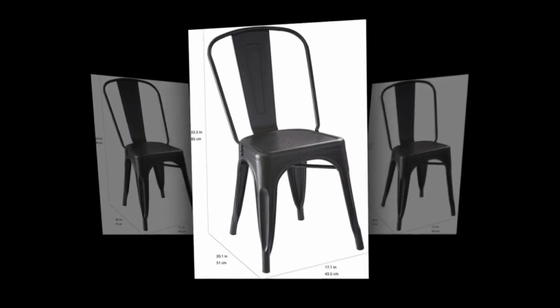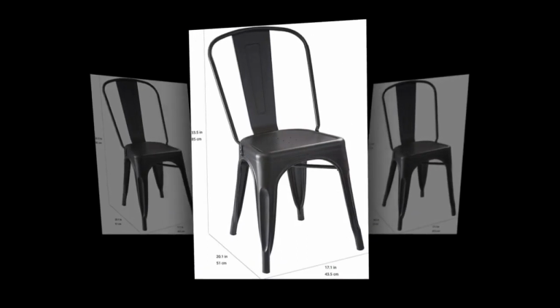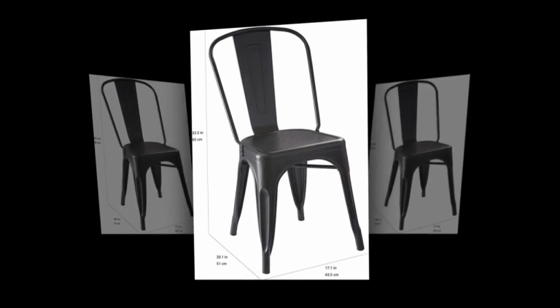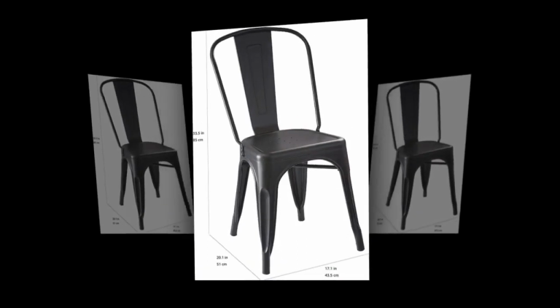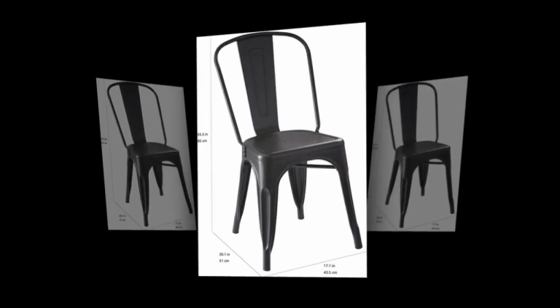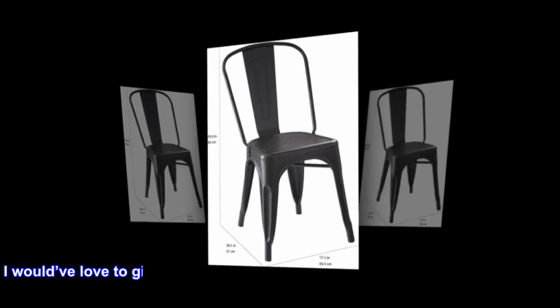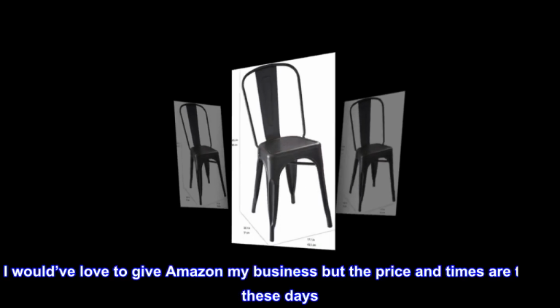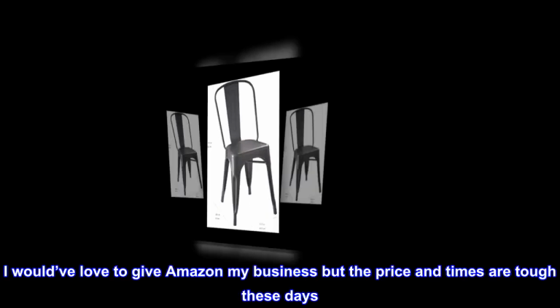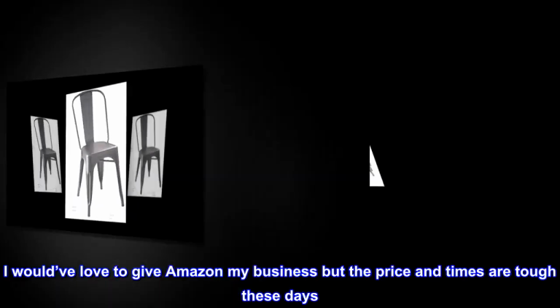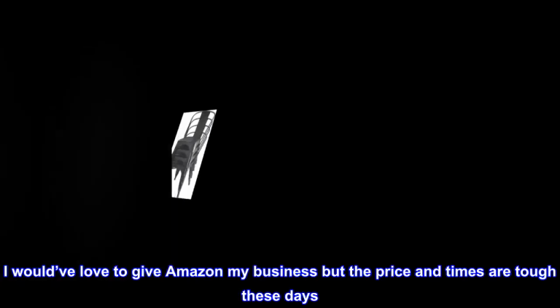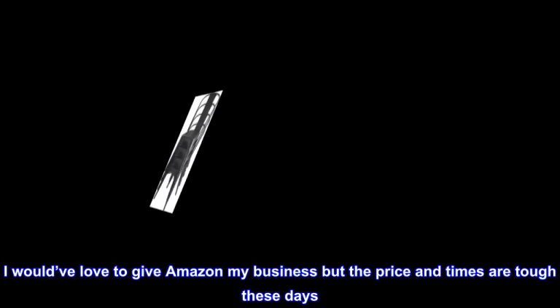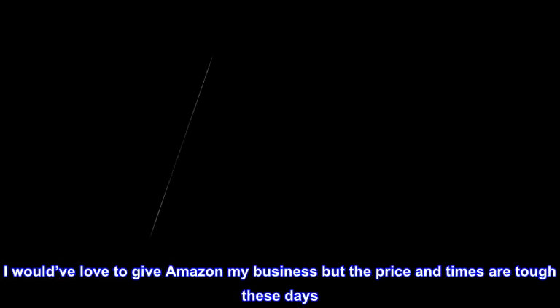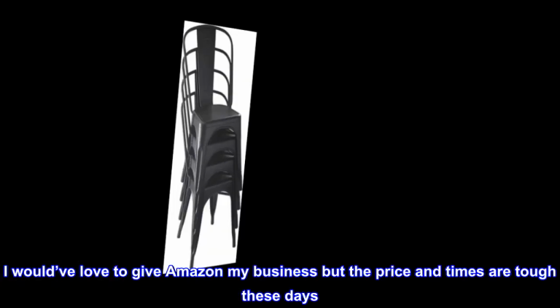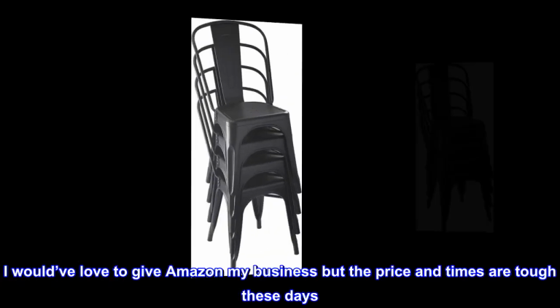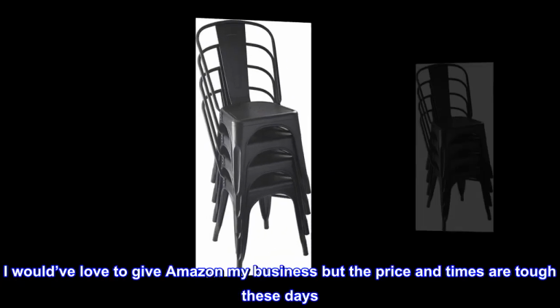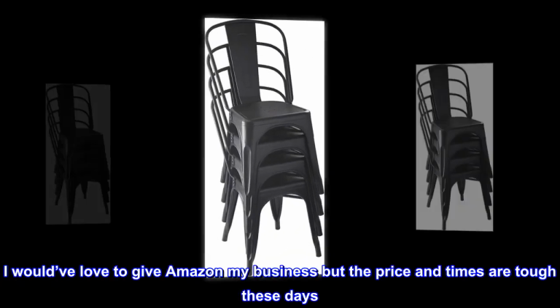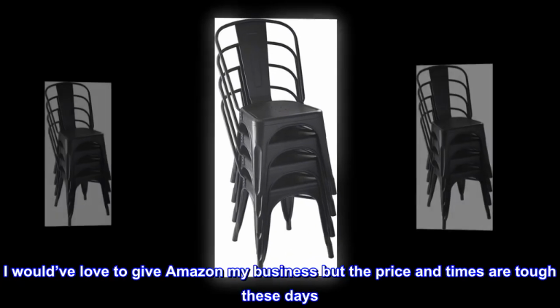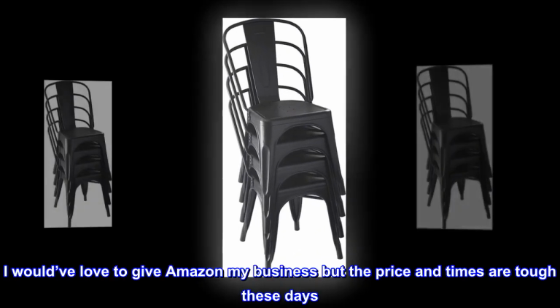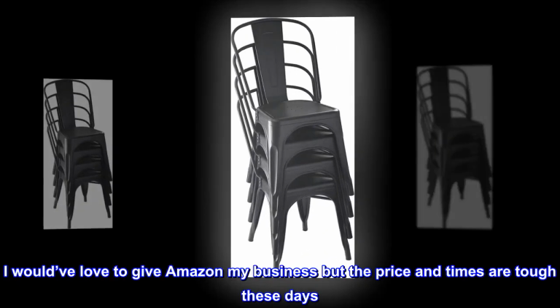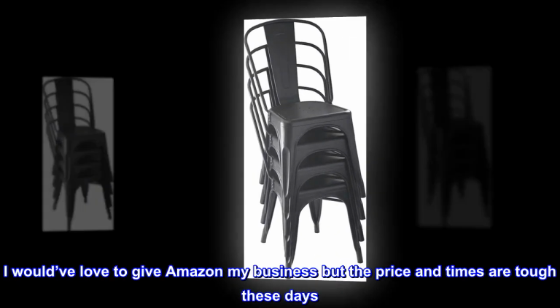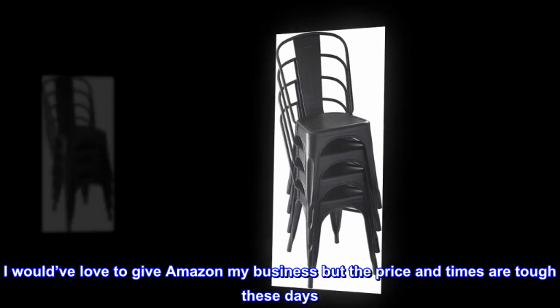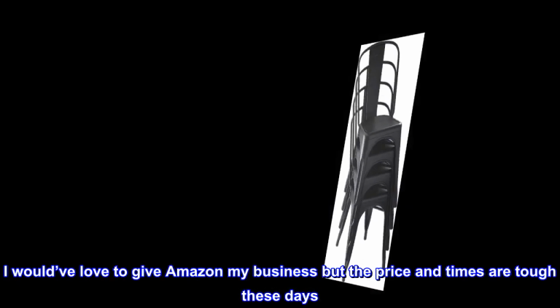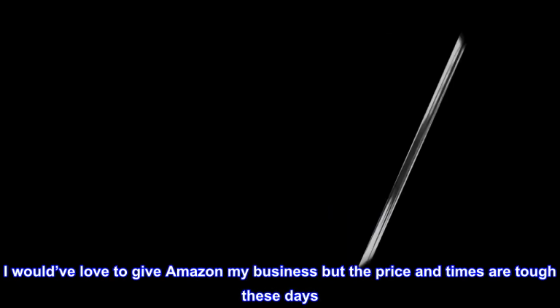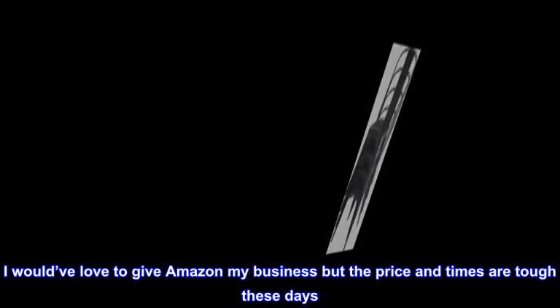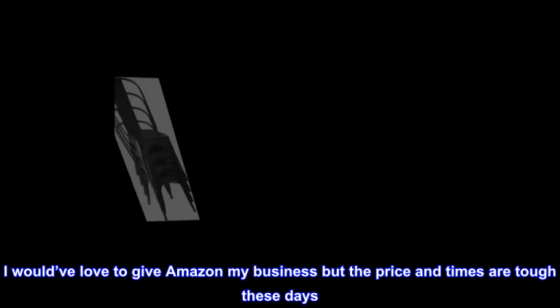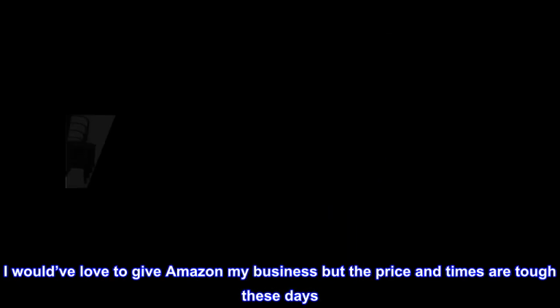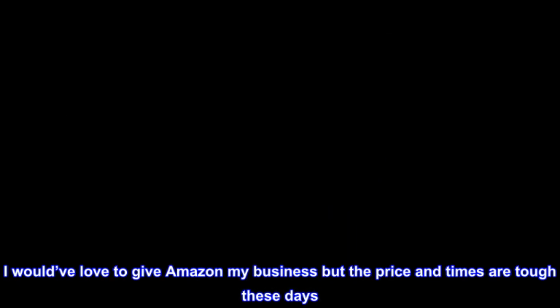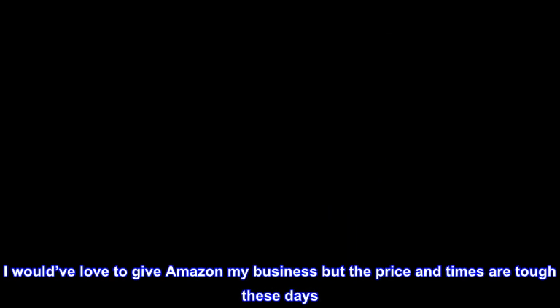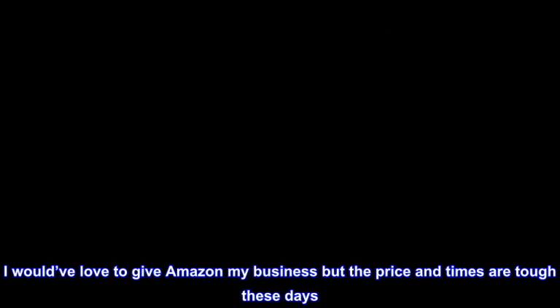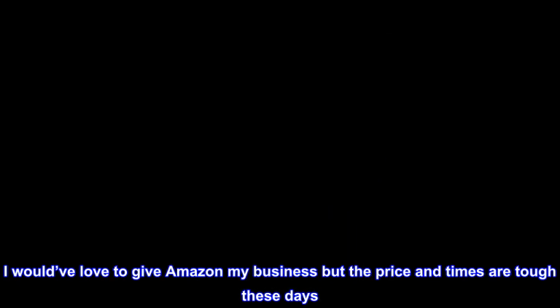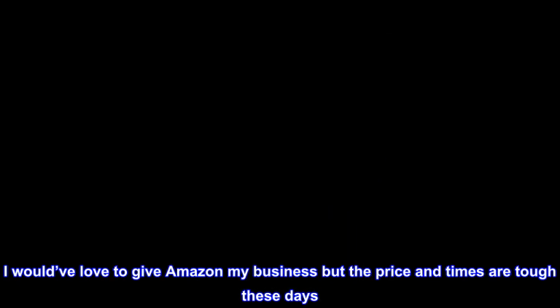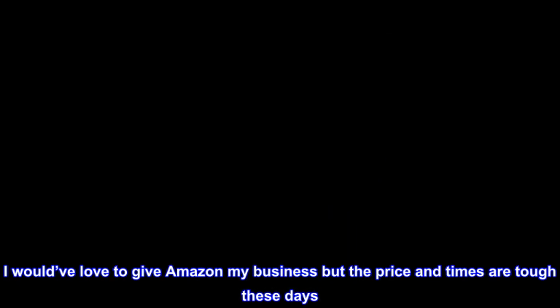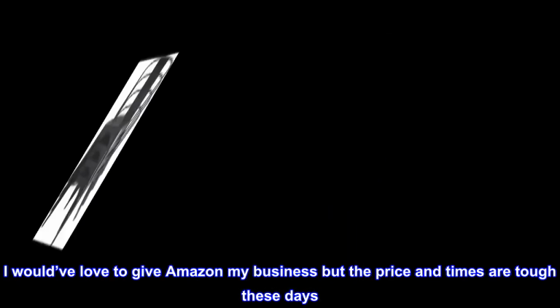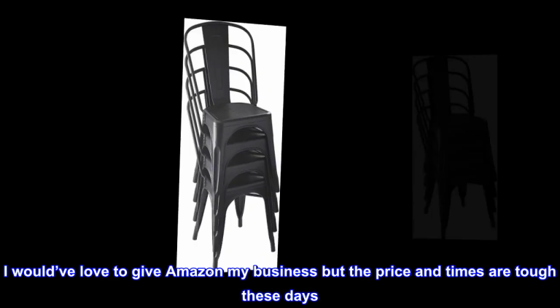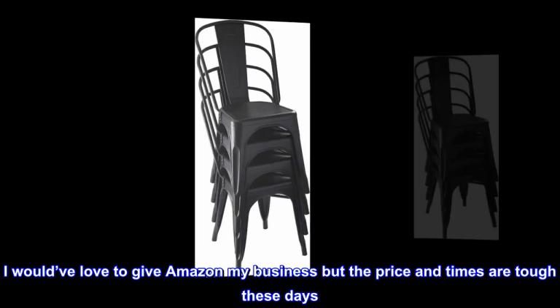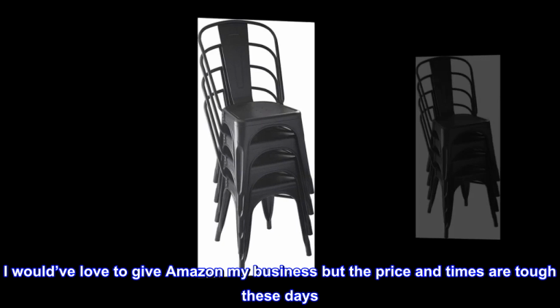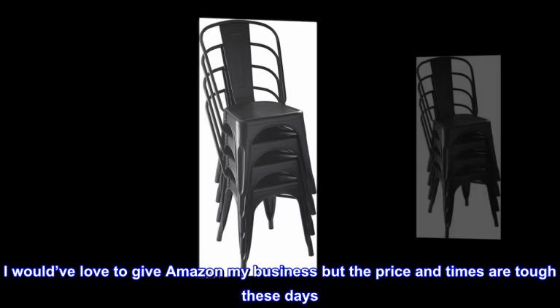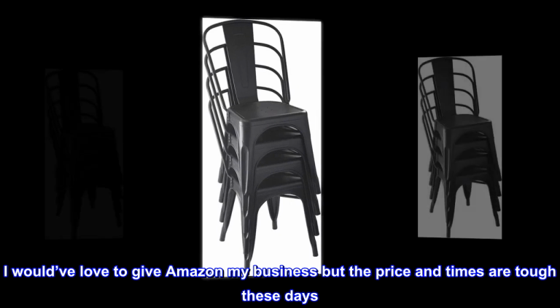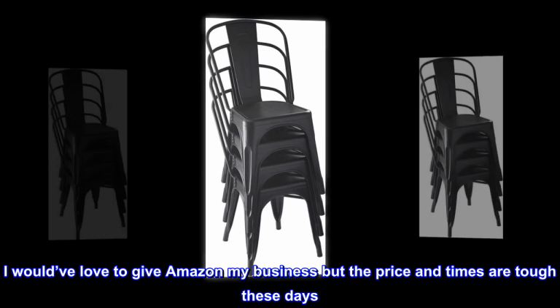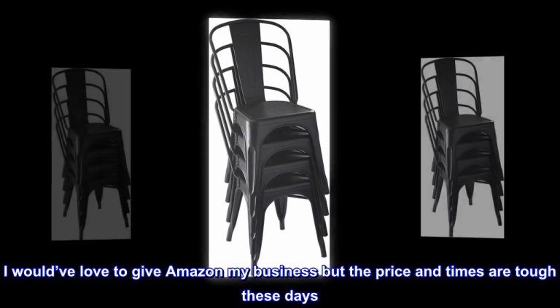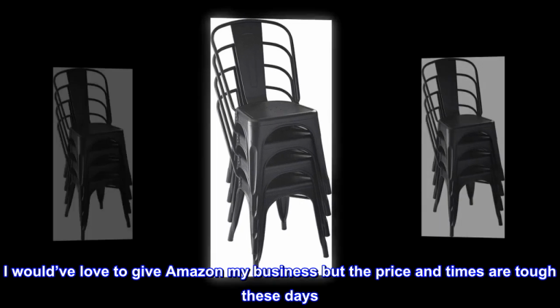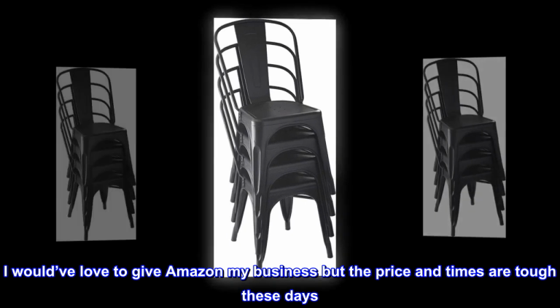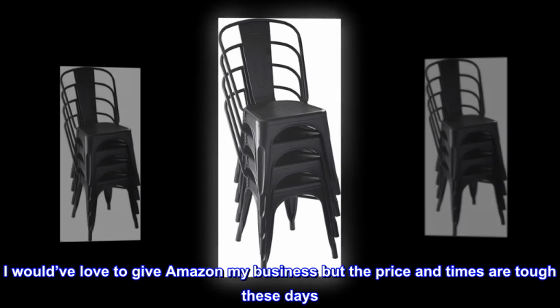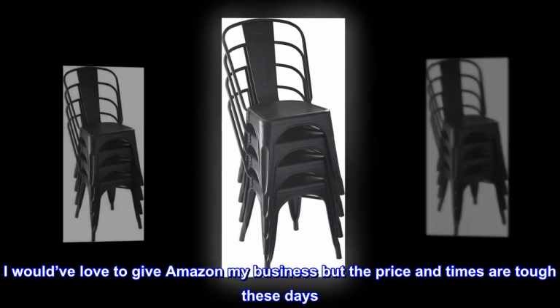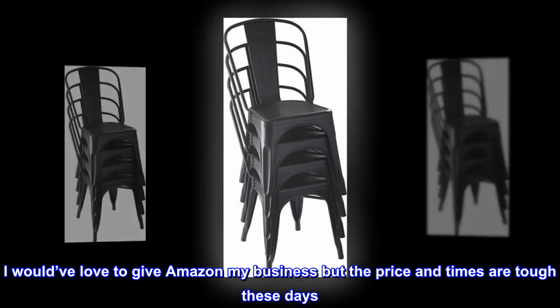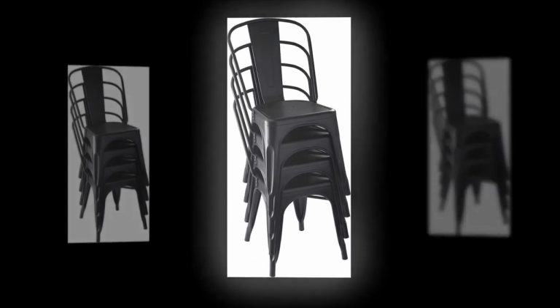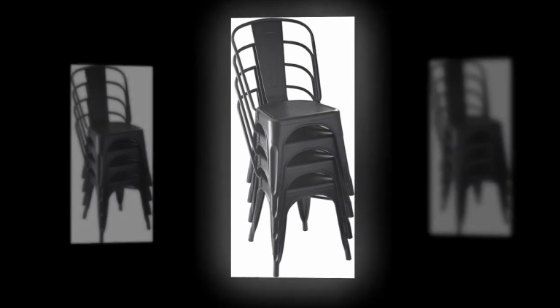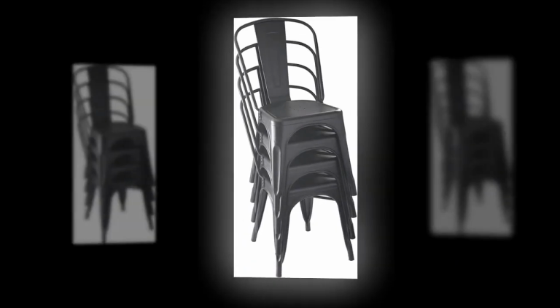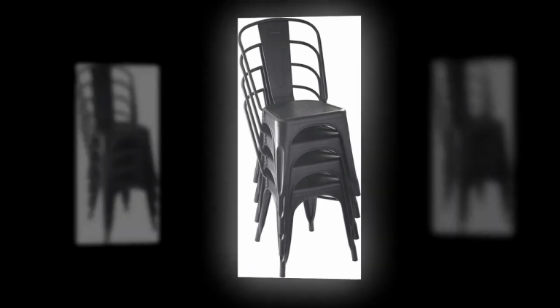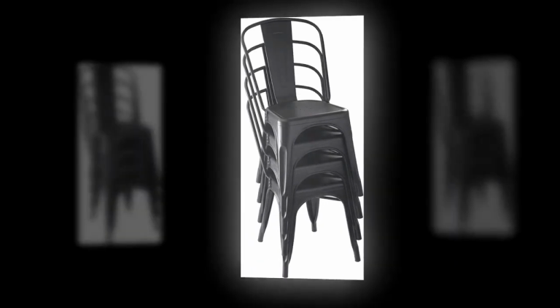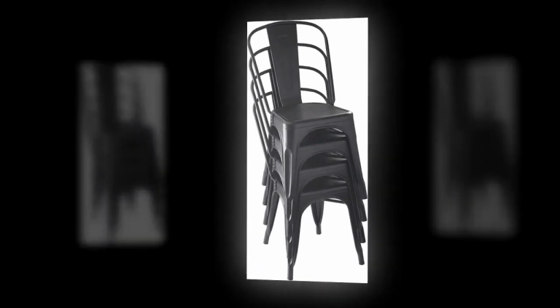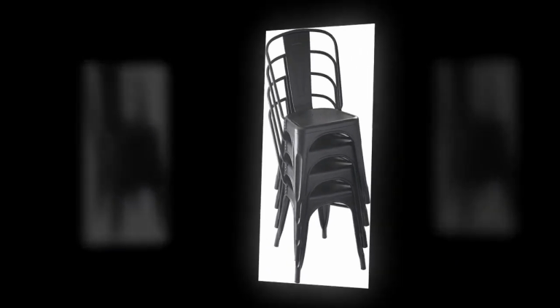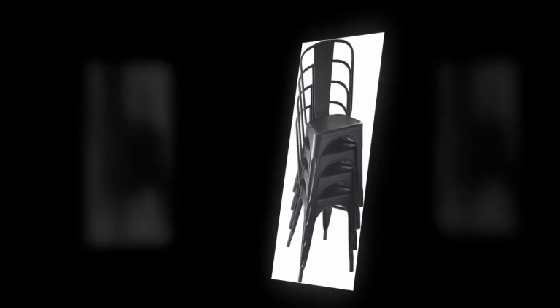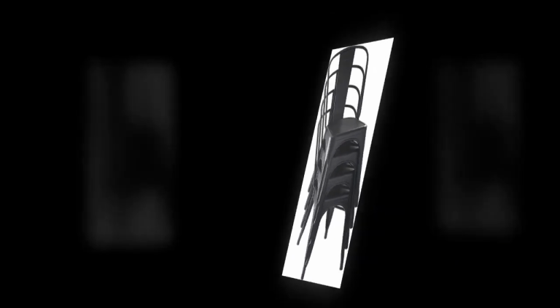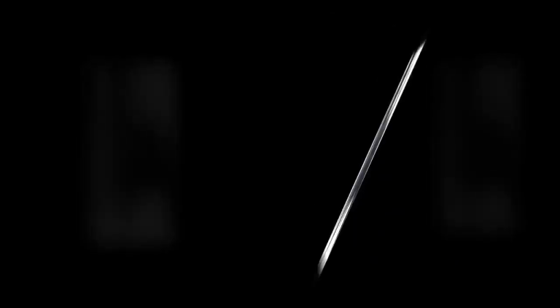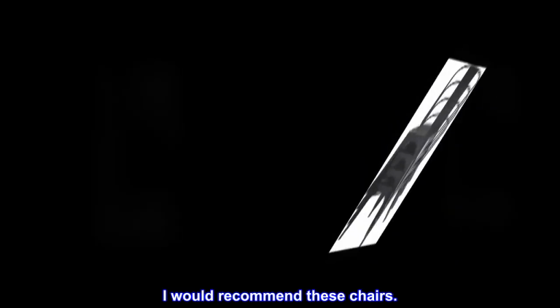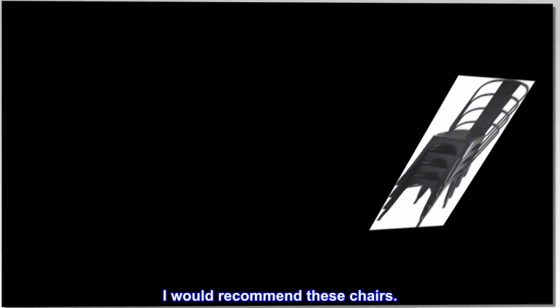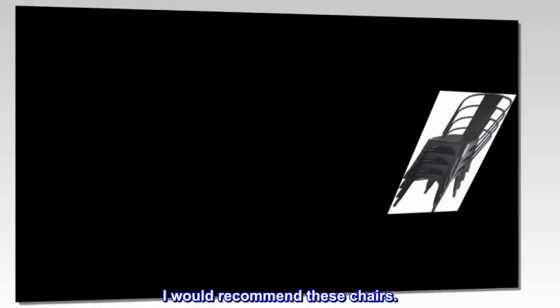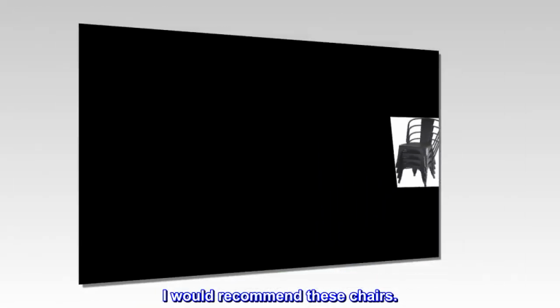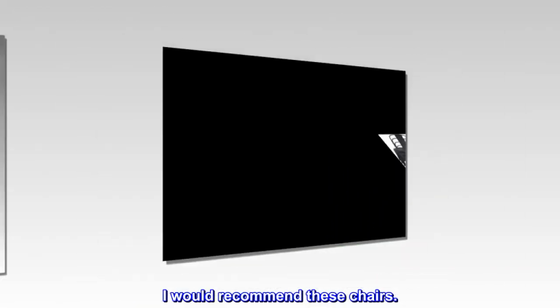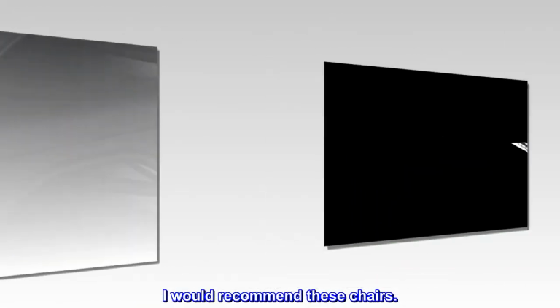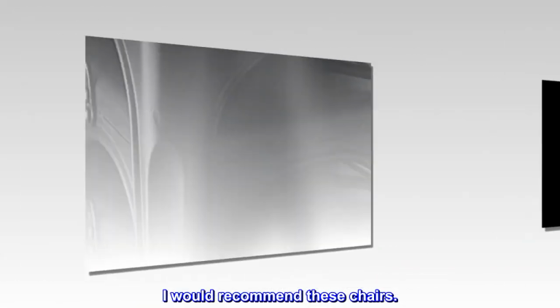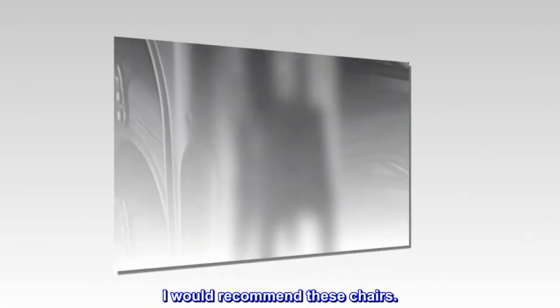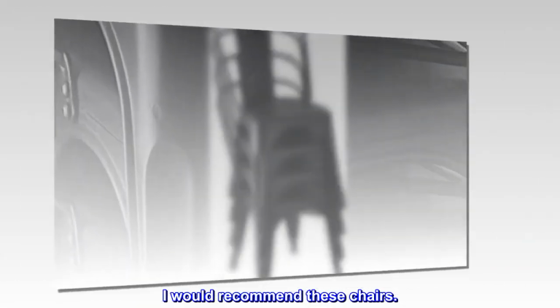I would have loved to give Amazon my business, but the price — times are tough these days. I would recommend these chairs.